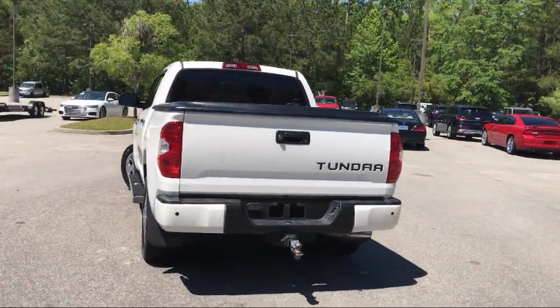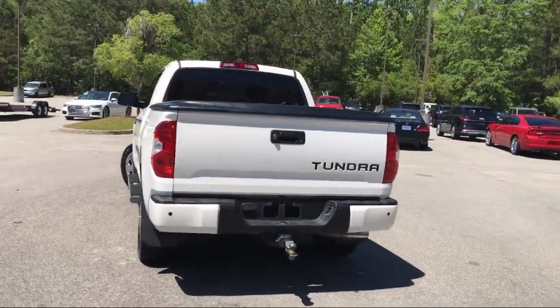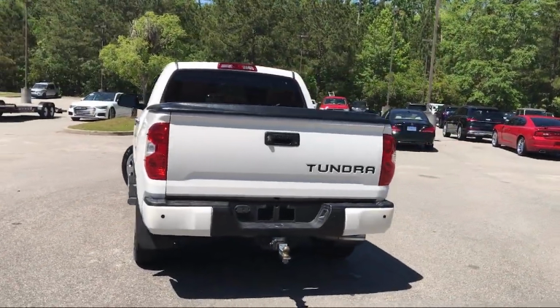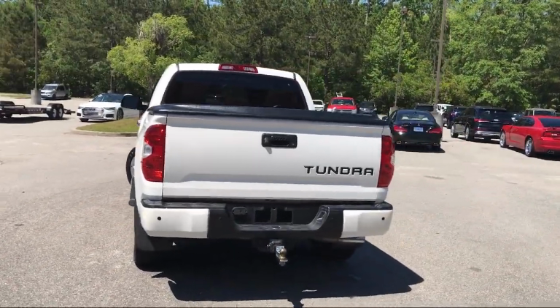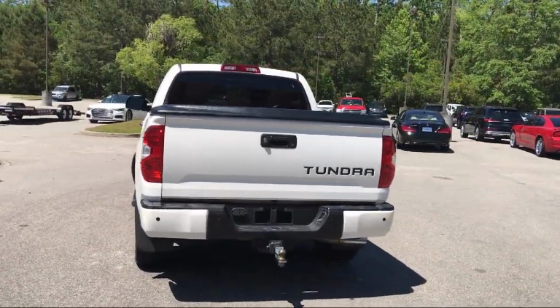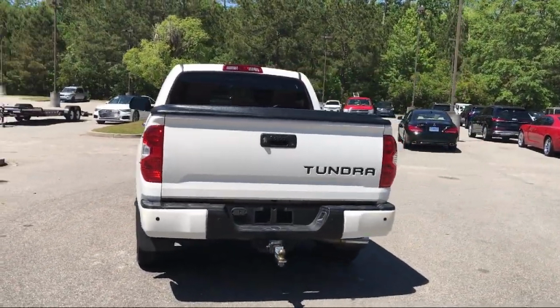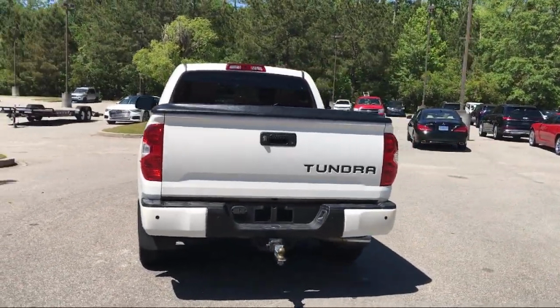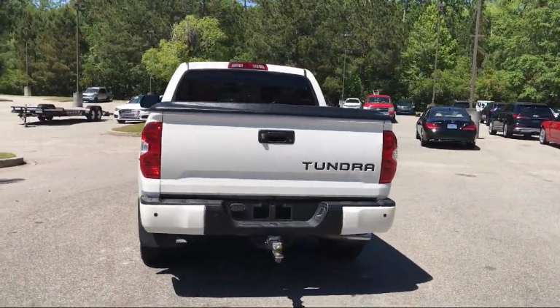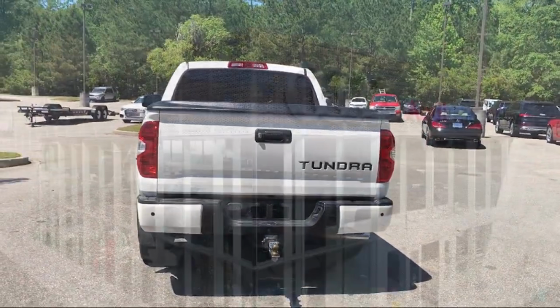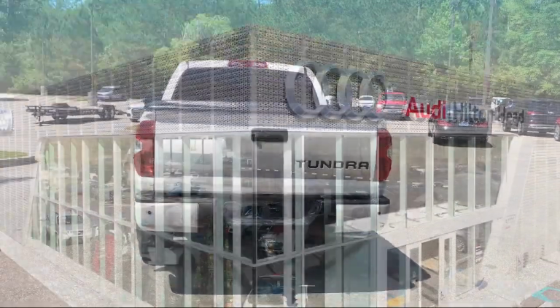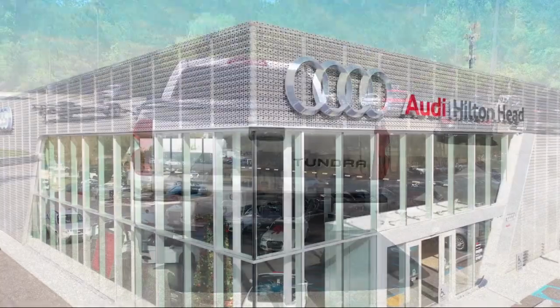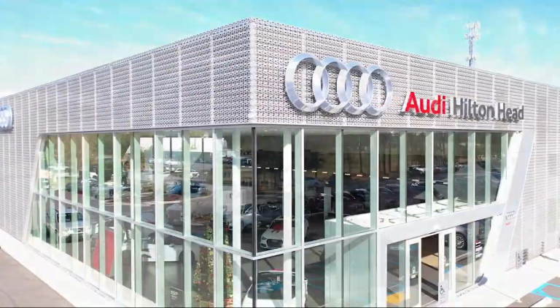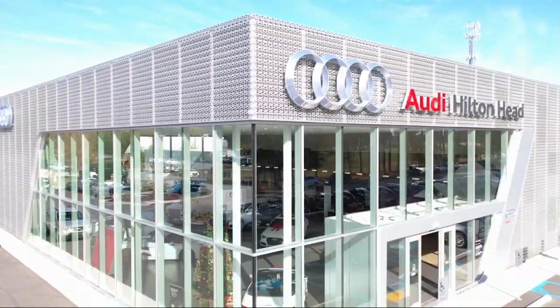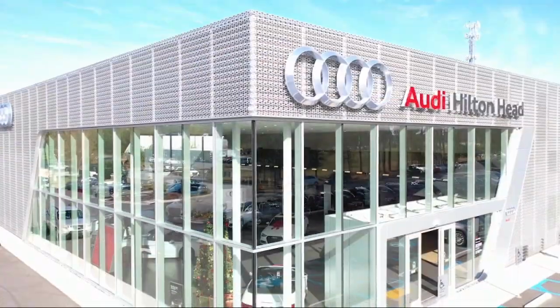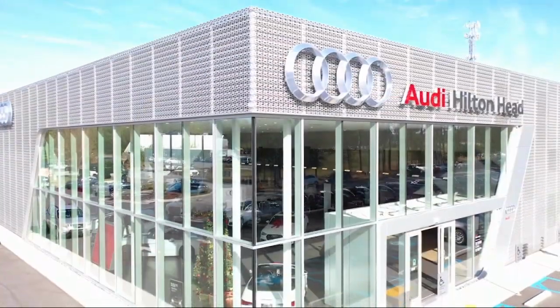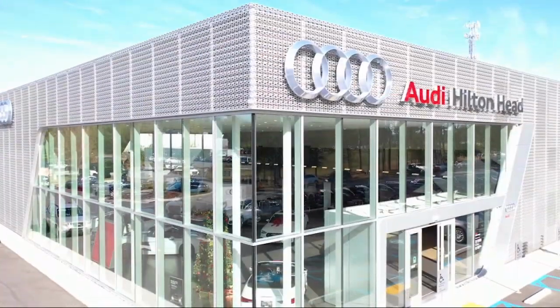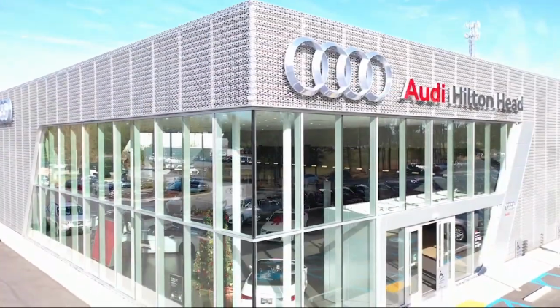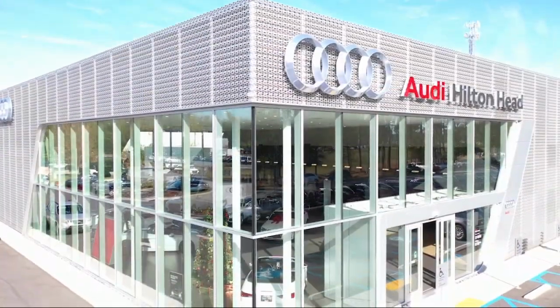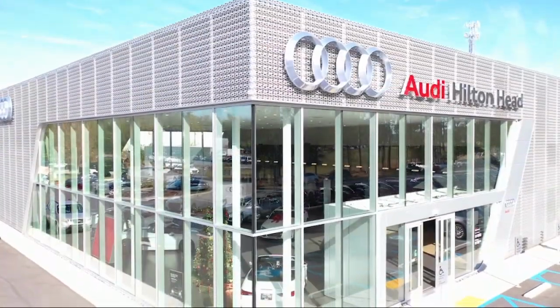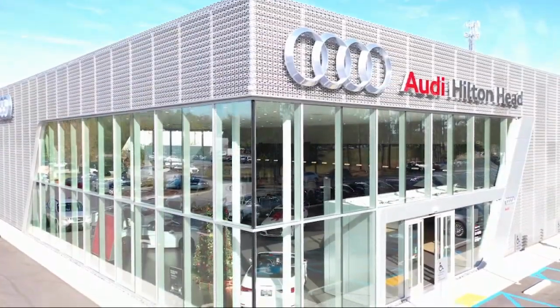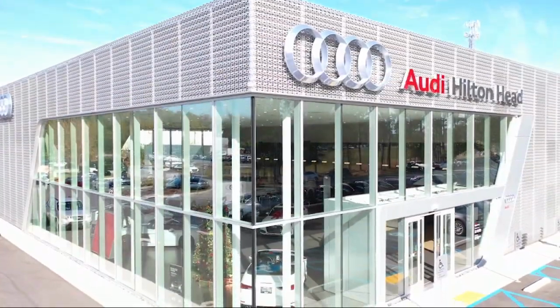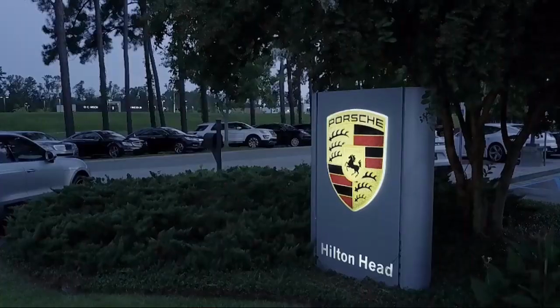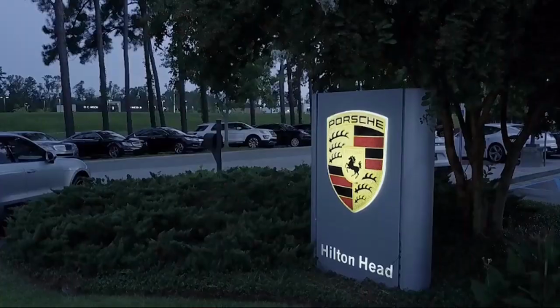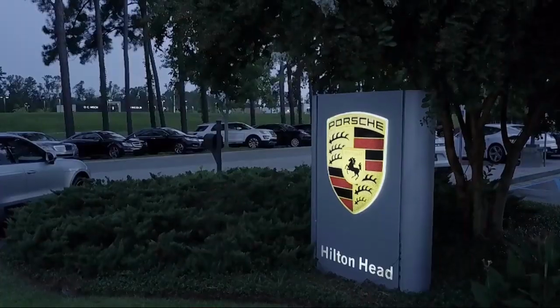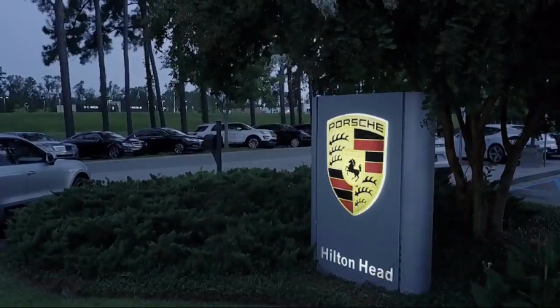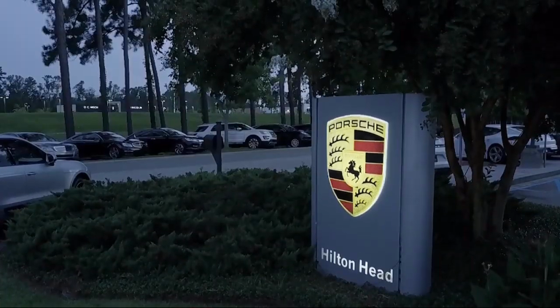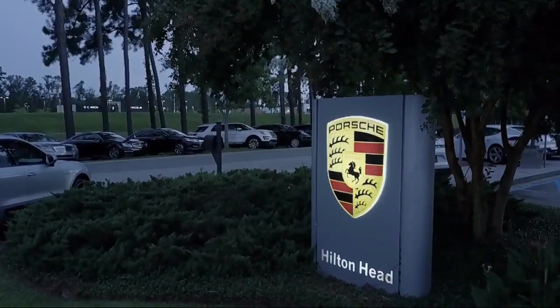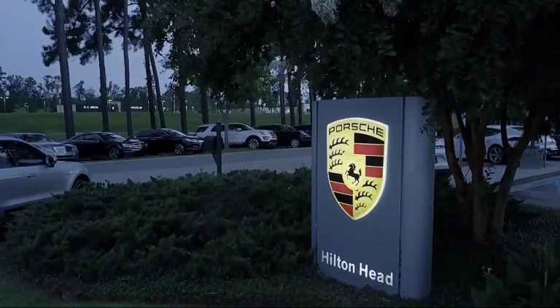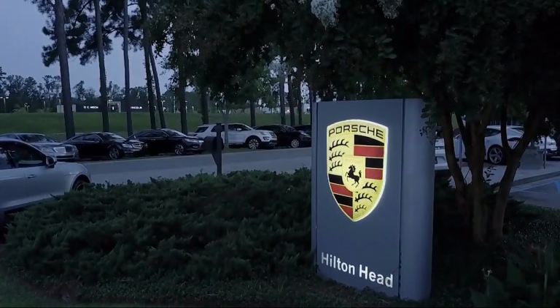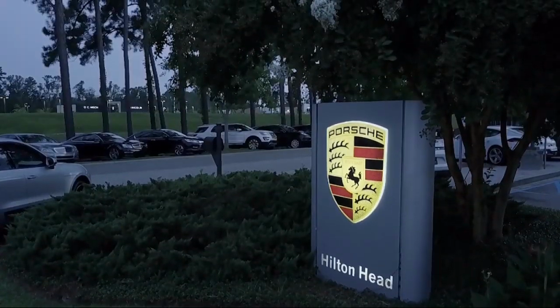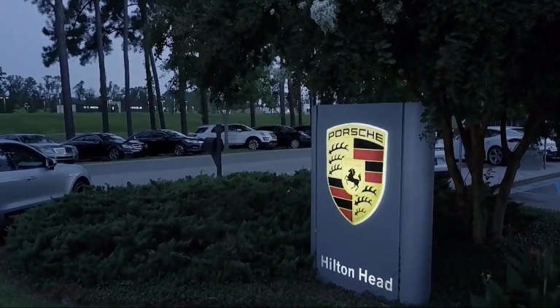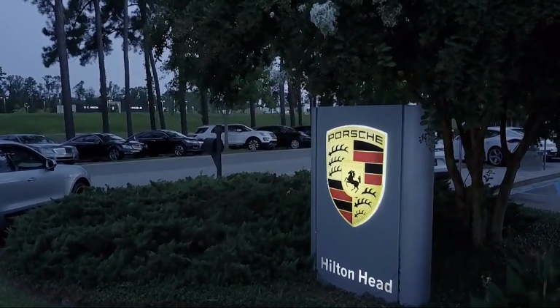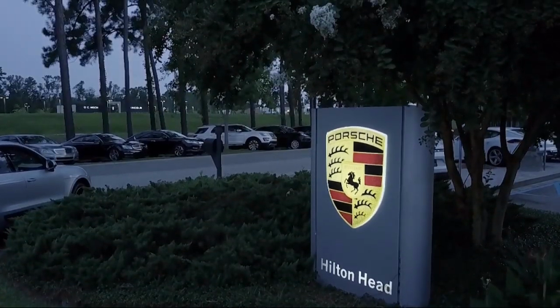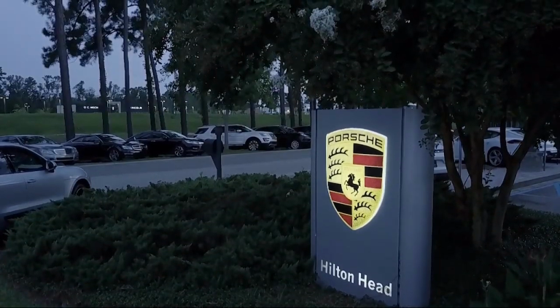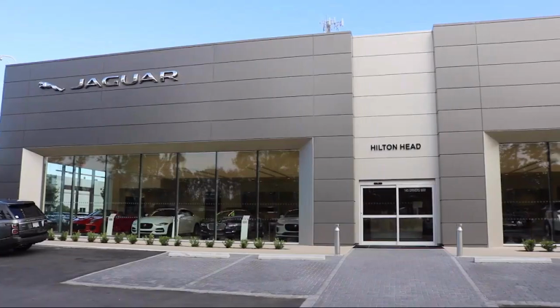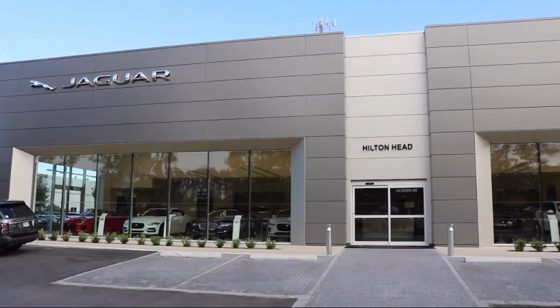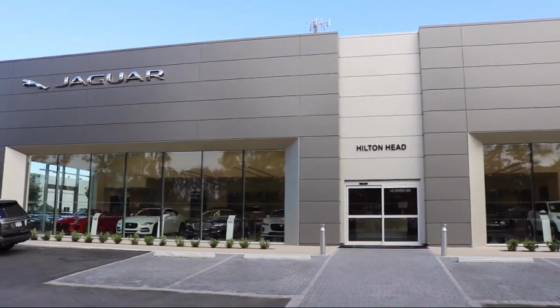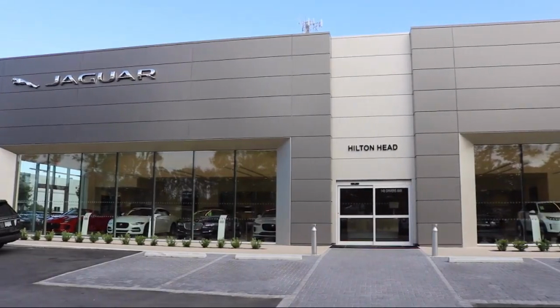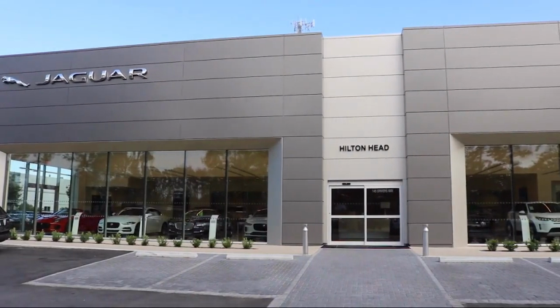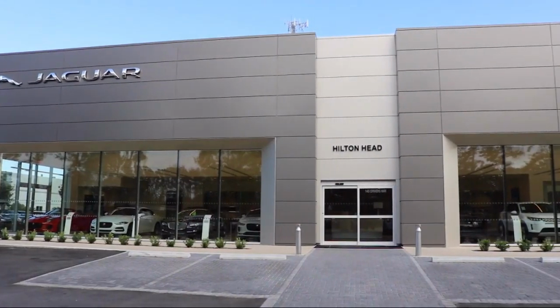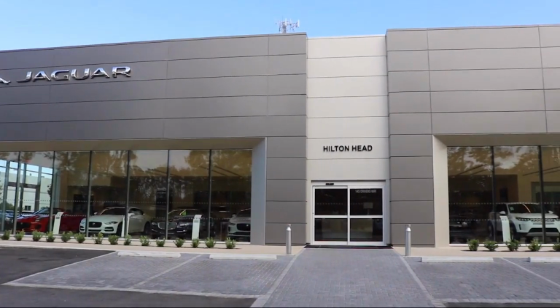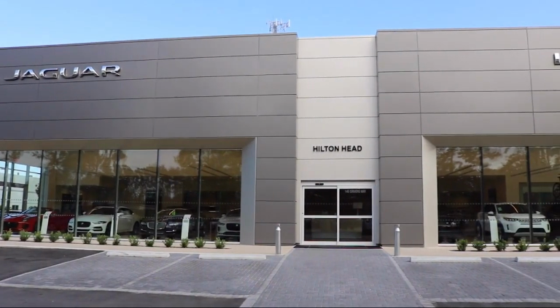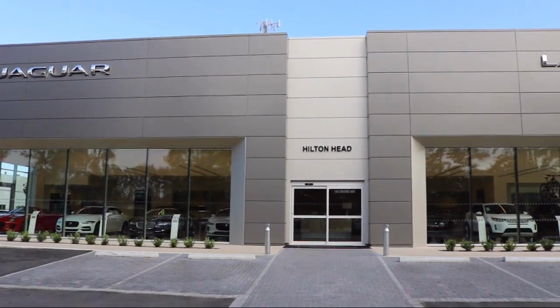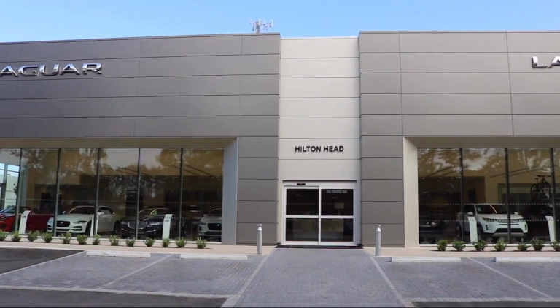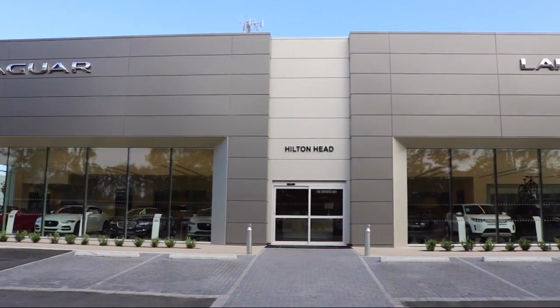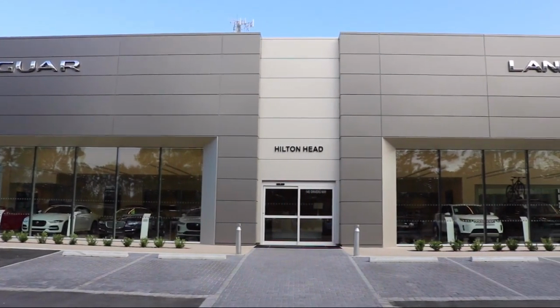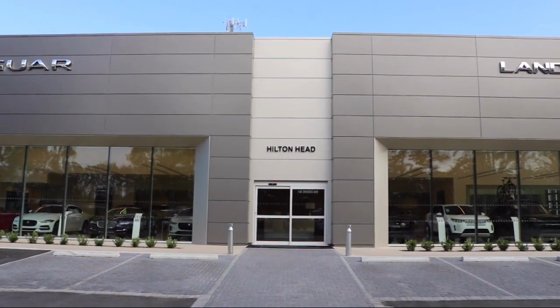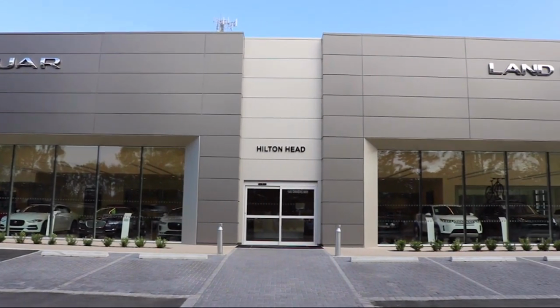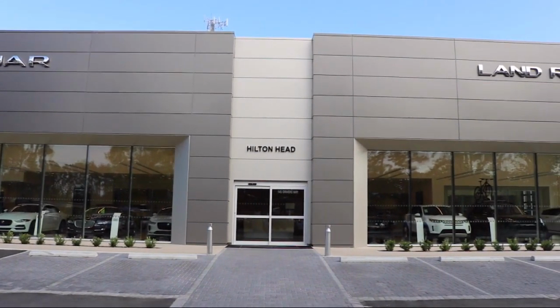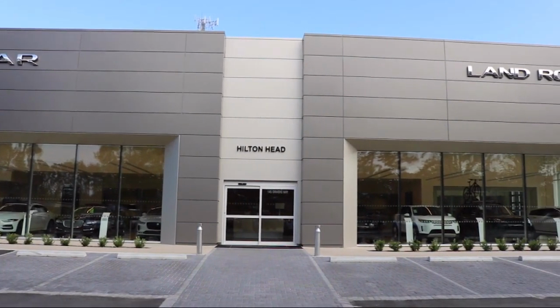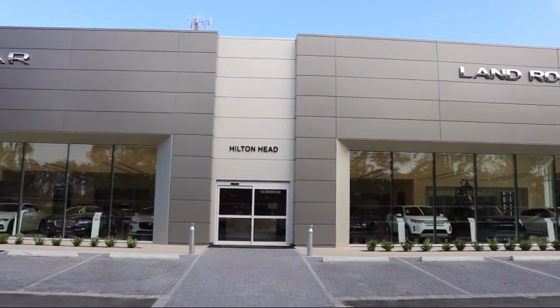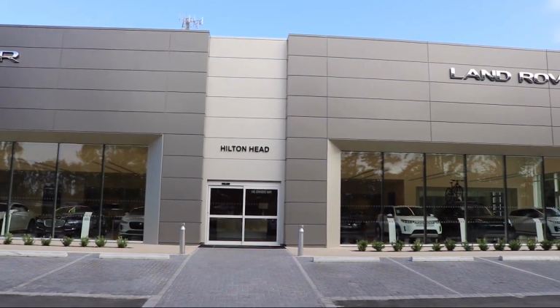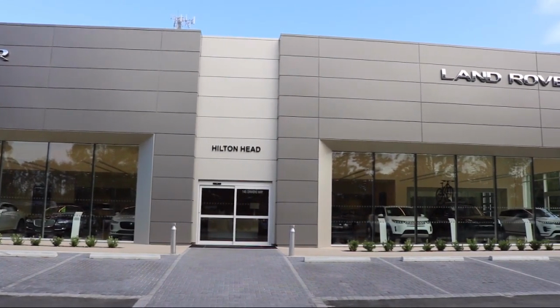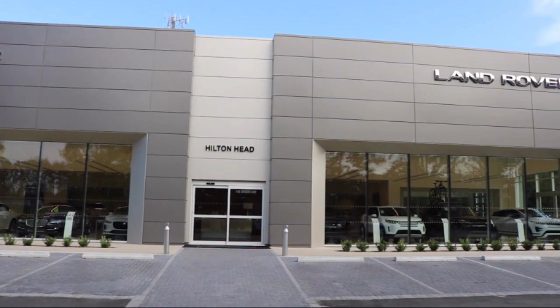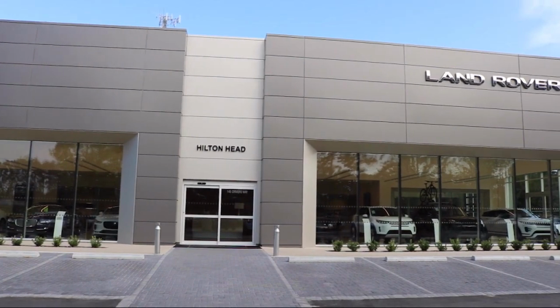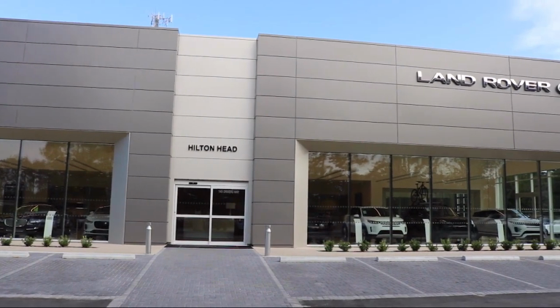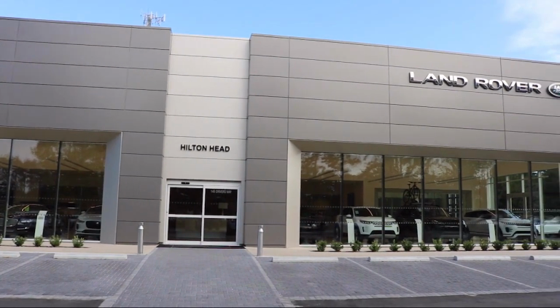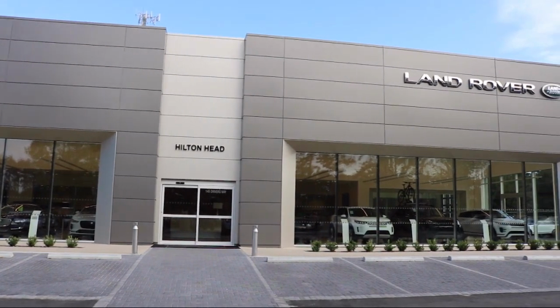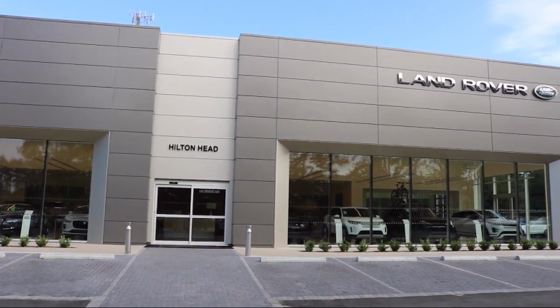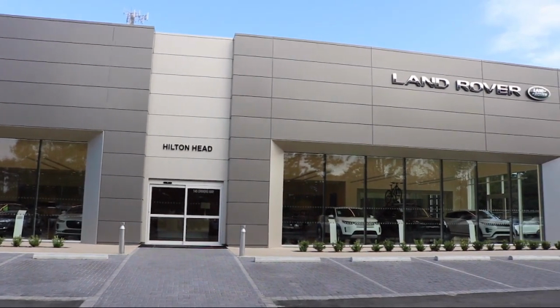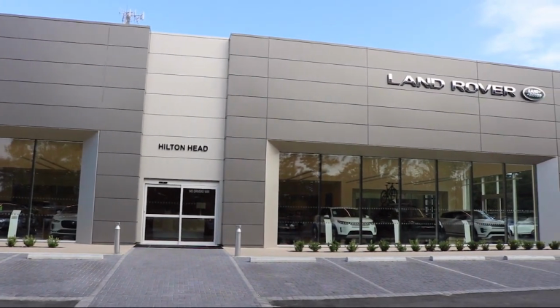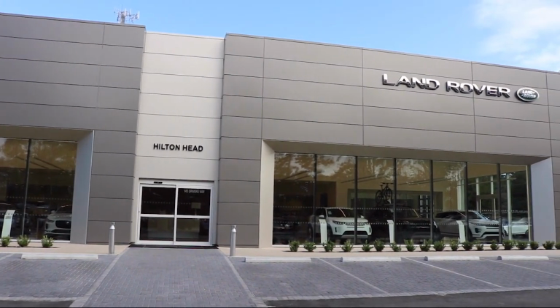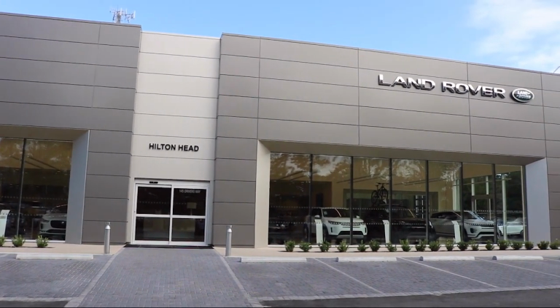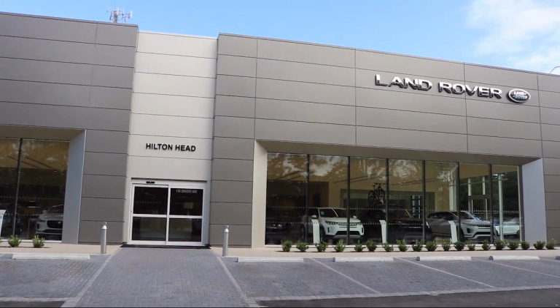So come see us today and drive home in a vehicle that's just right for you. We are located at 5001 US 278 in Hardyville. The Peacock Auto Mall.